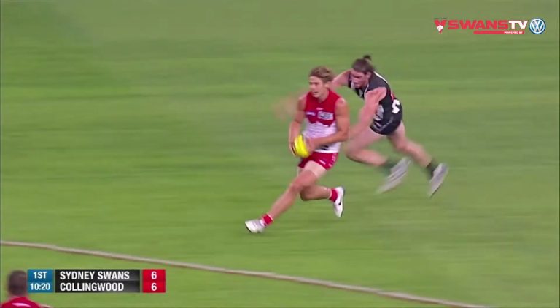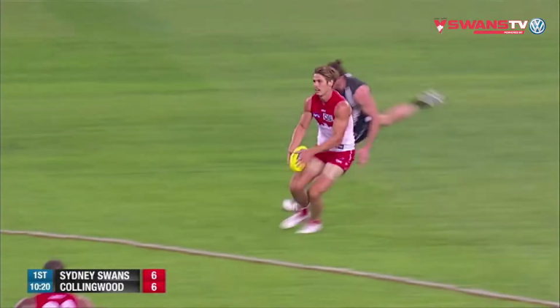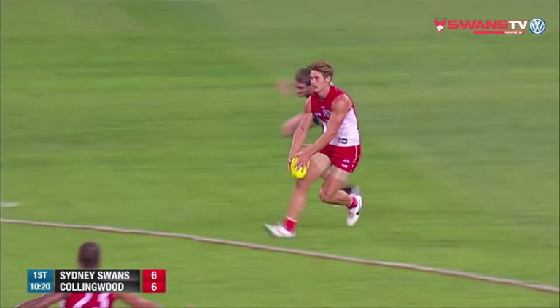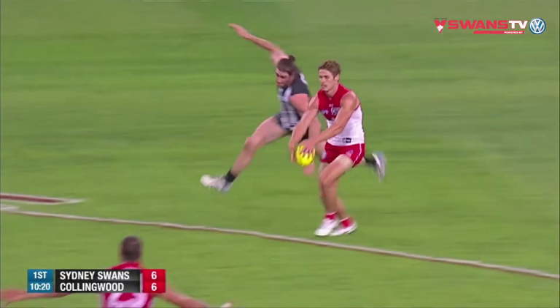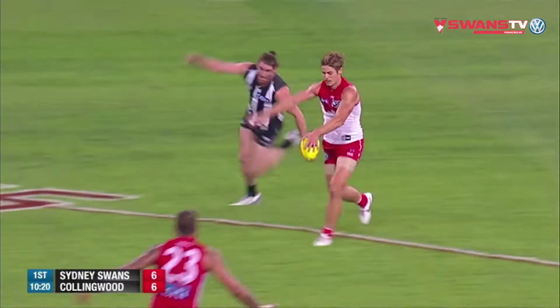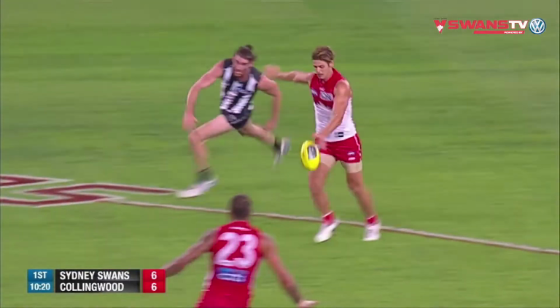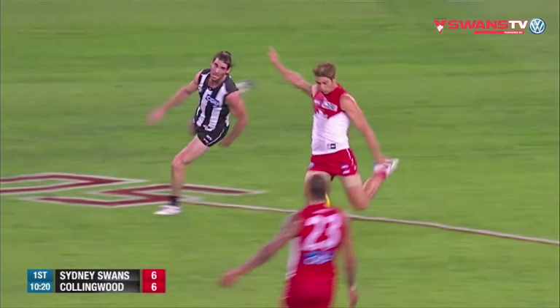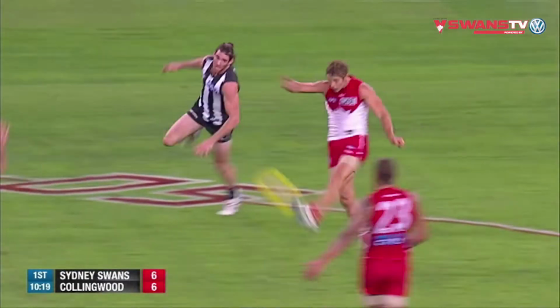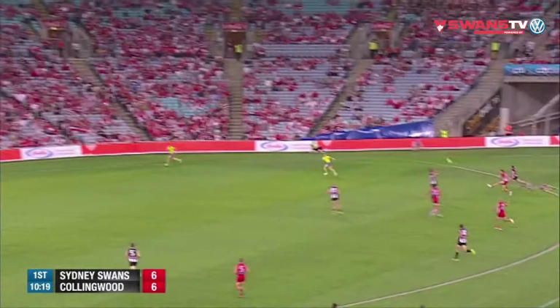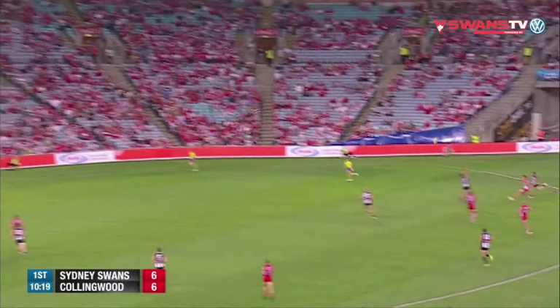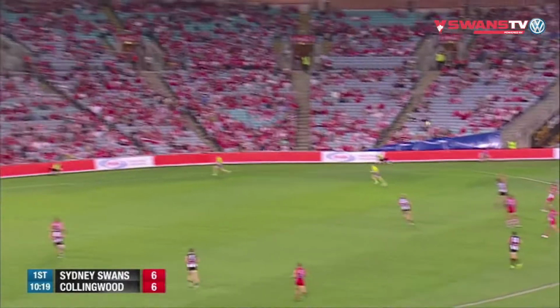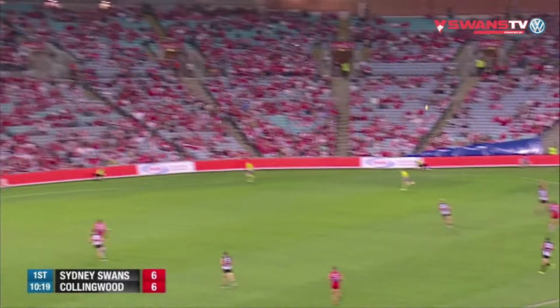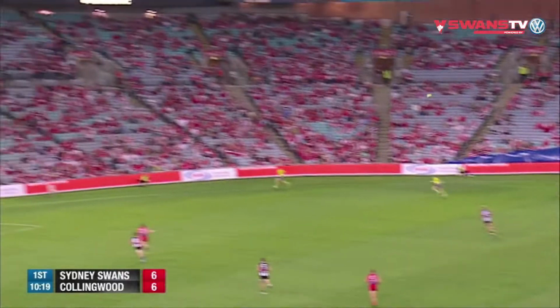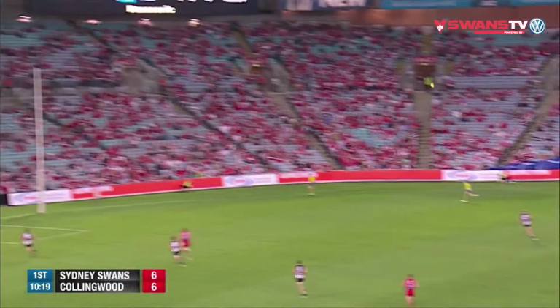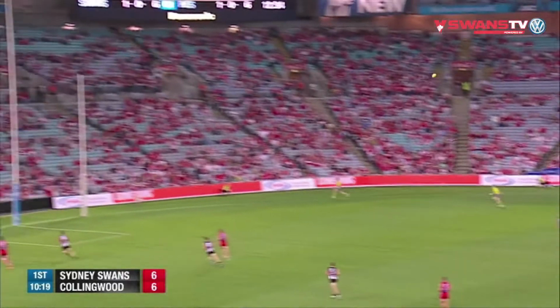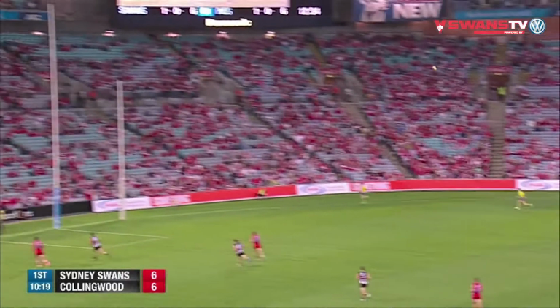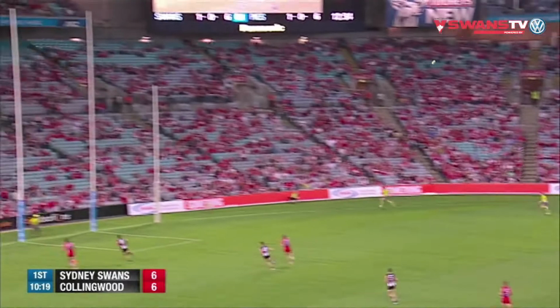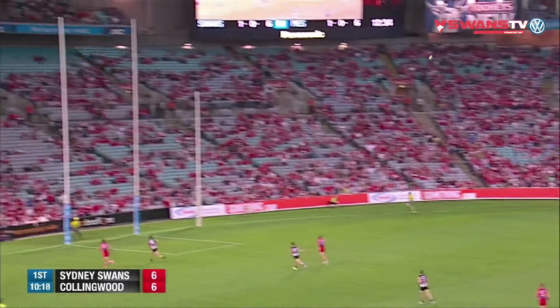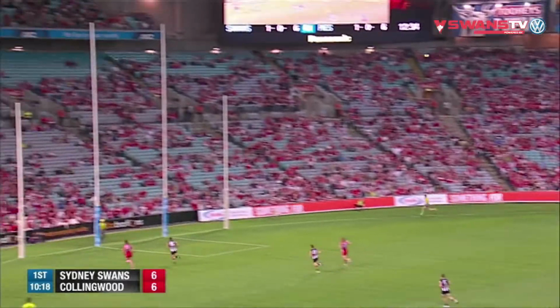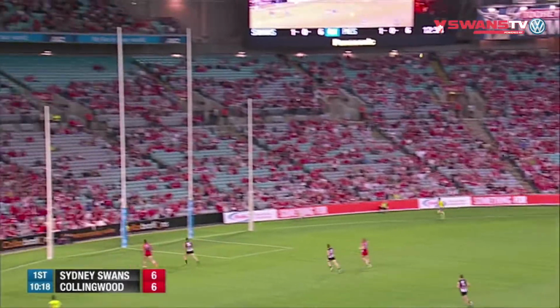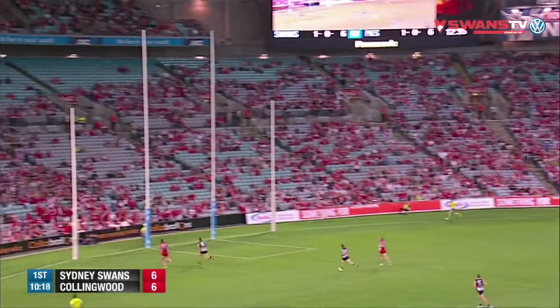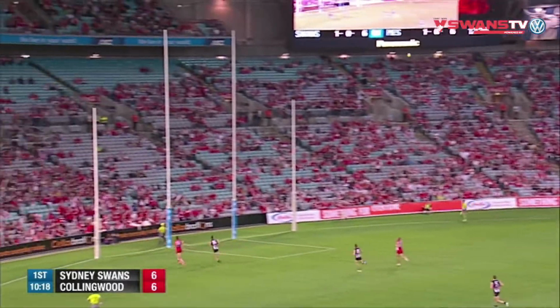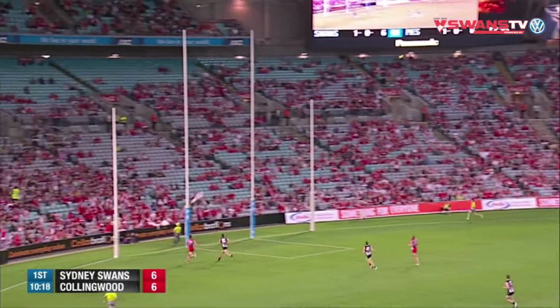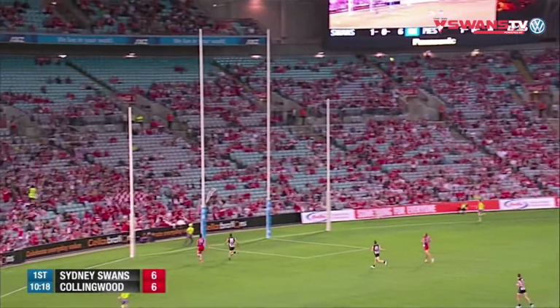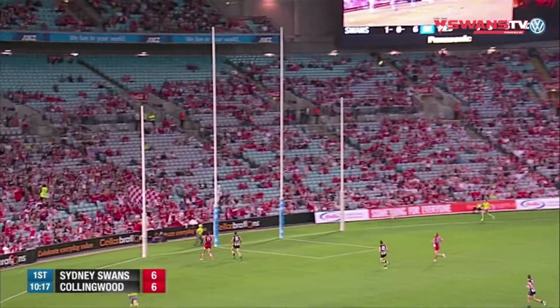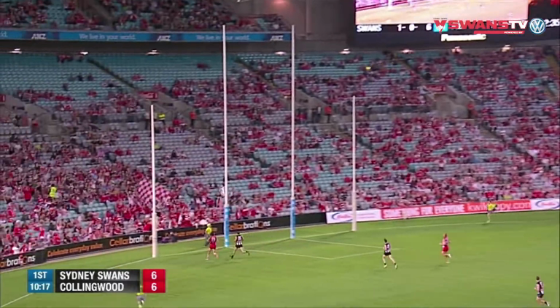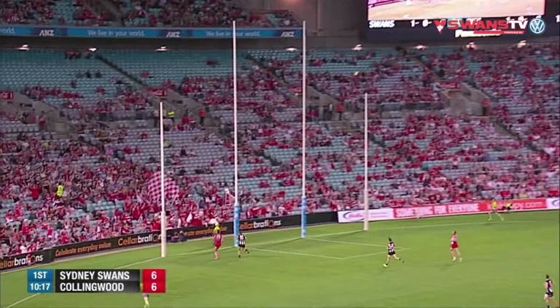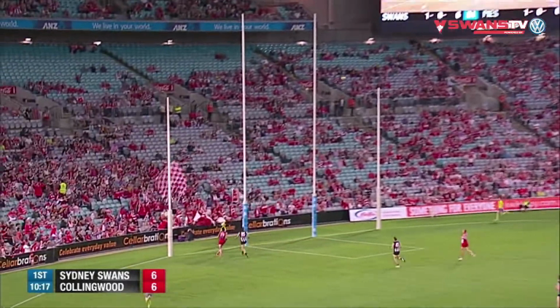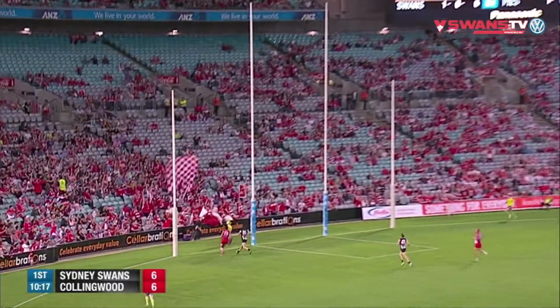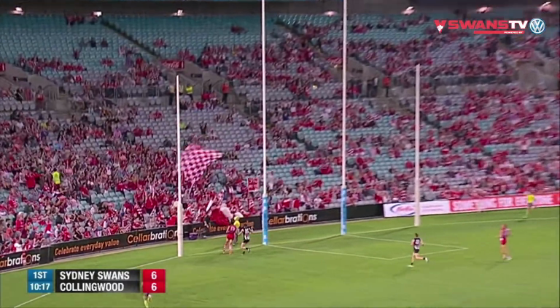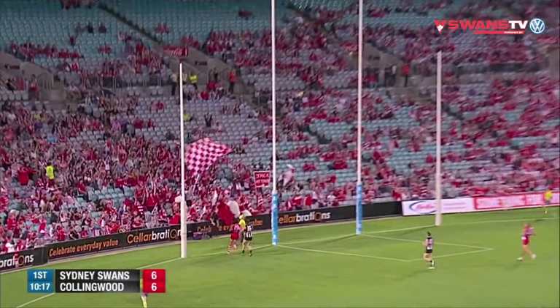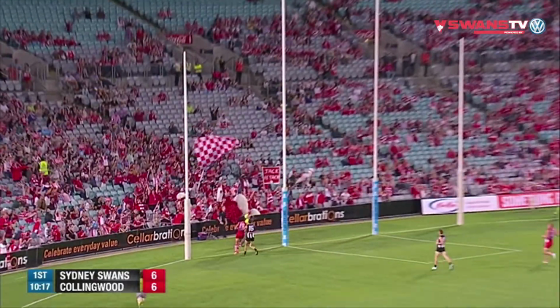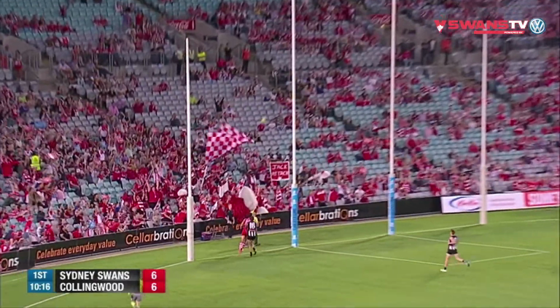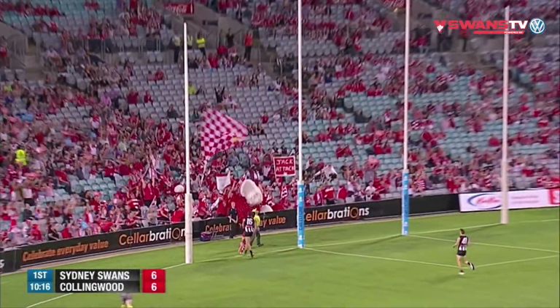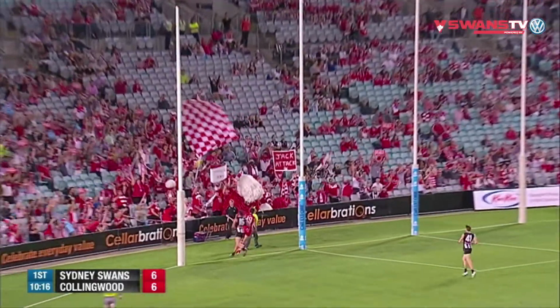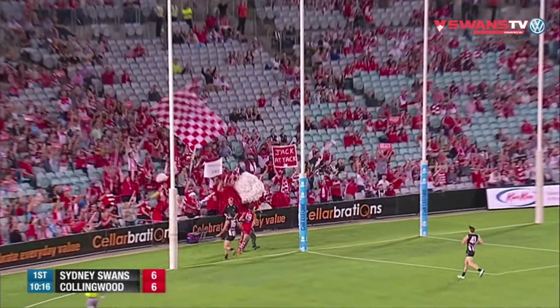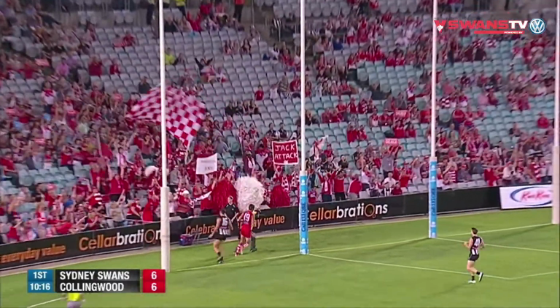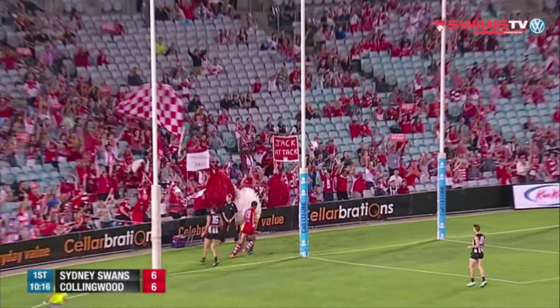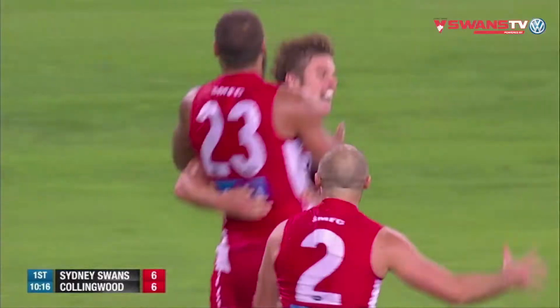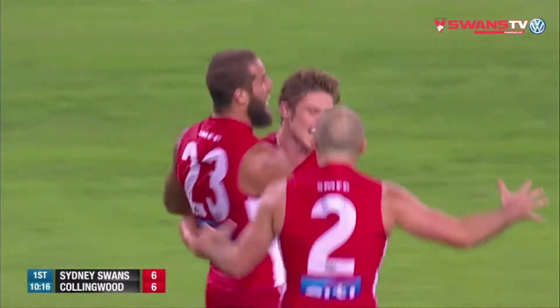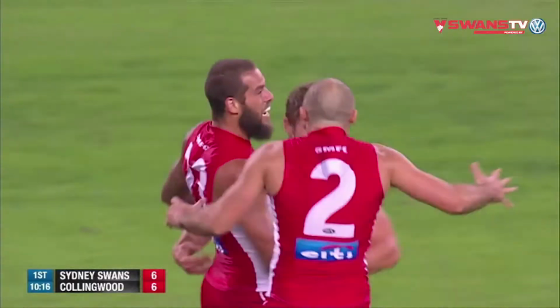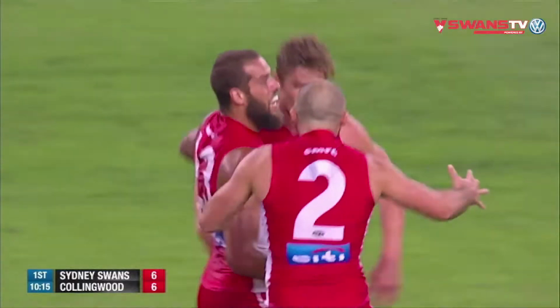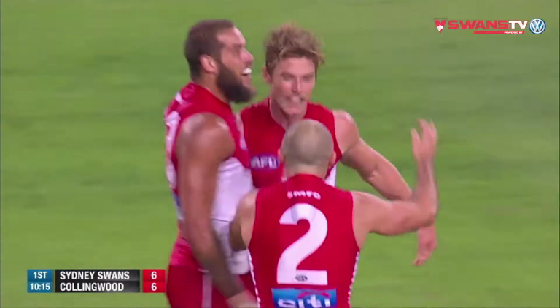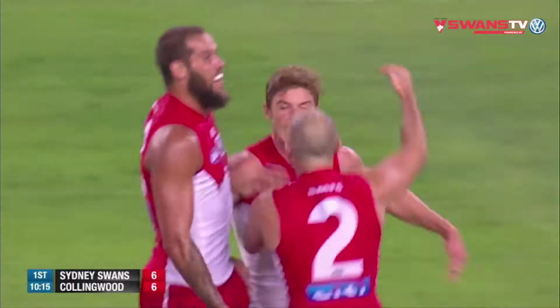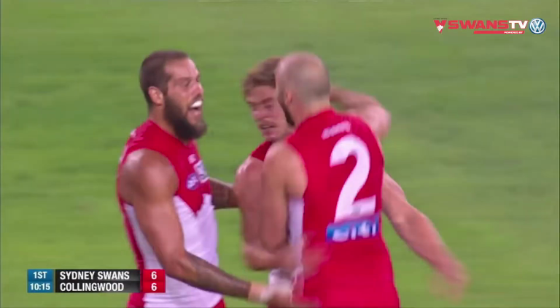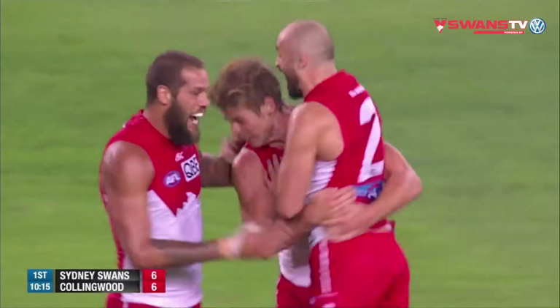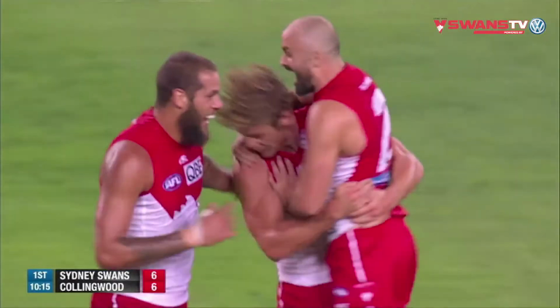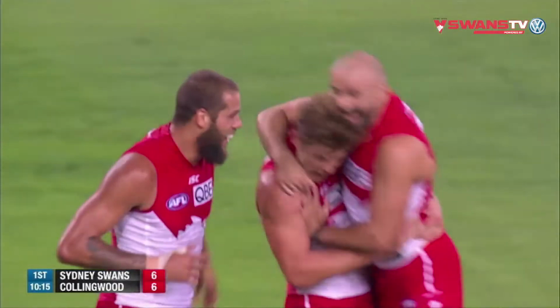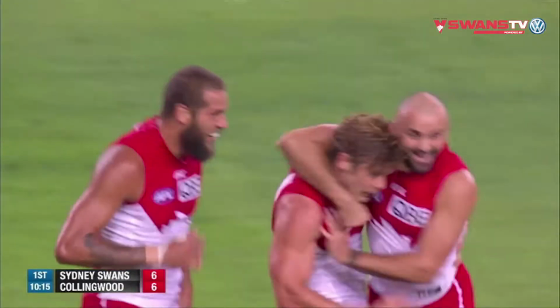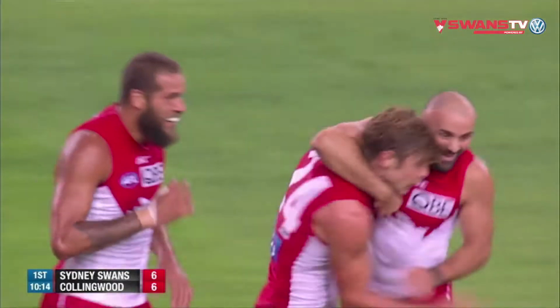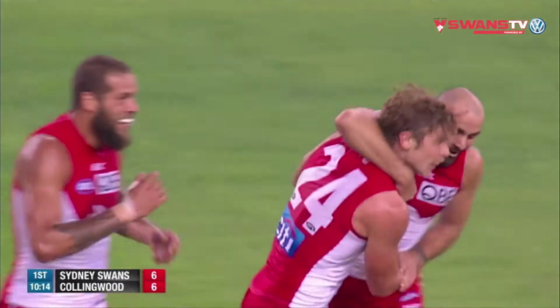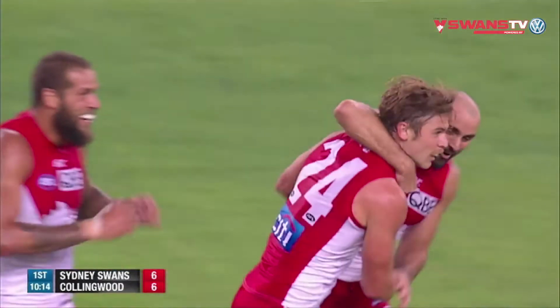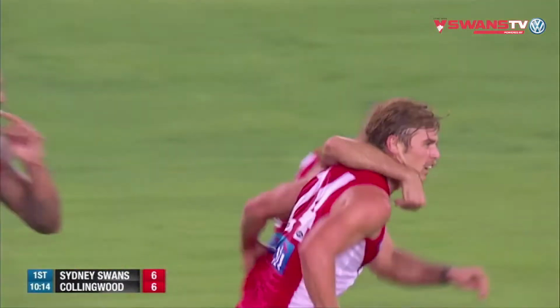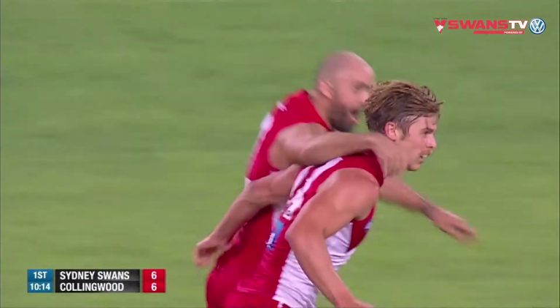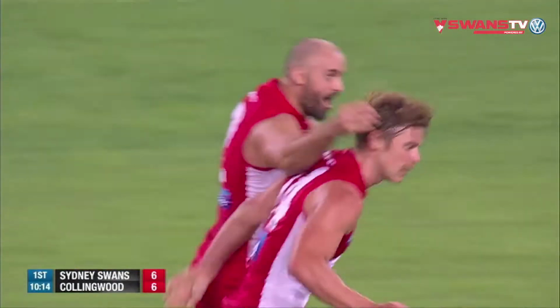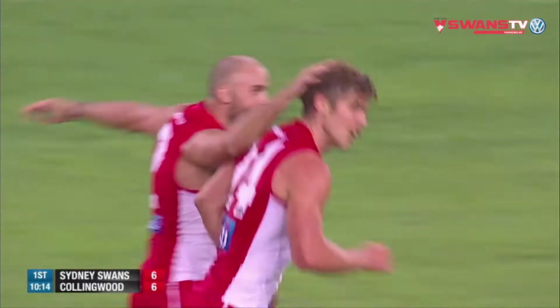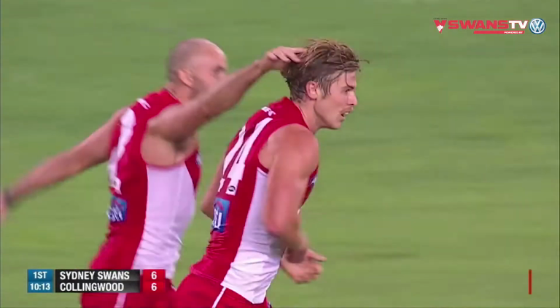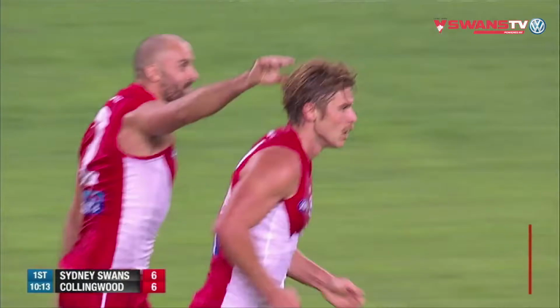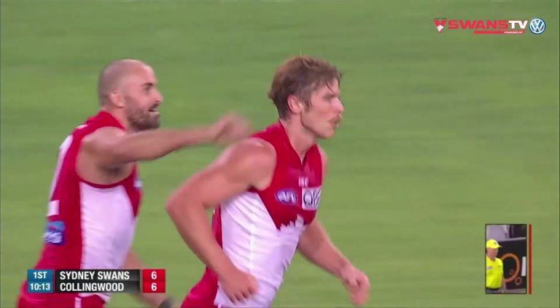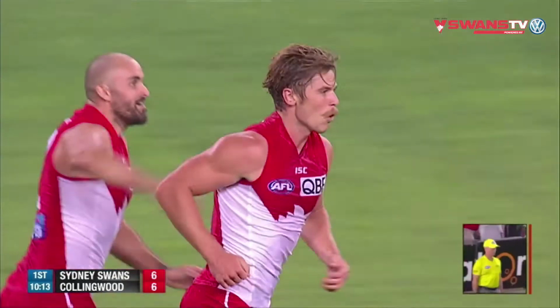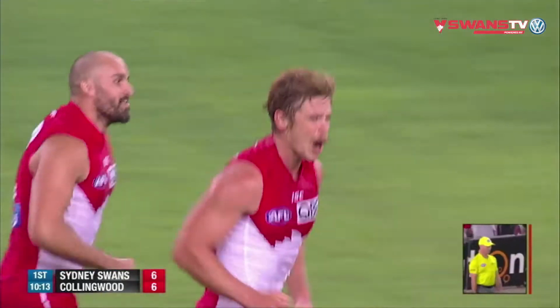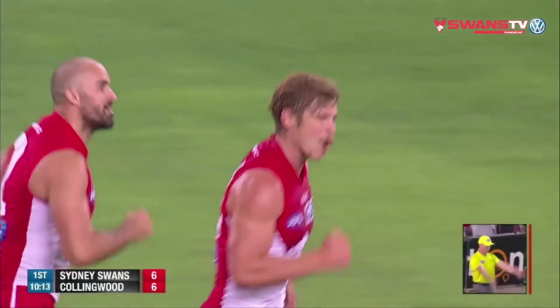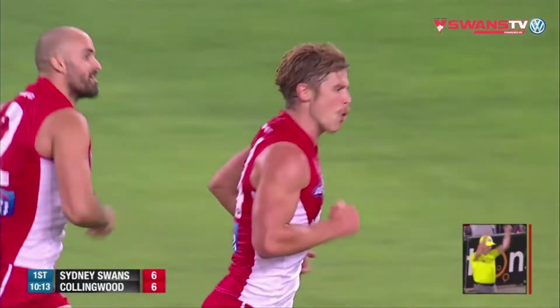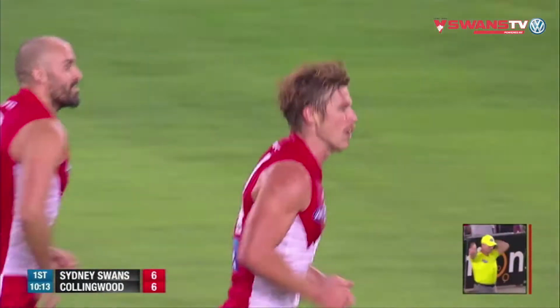Rampe takes them on, steps on the gas, gets to his left side. Good kick — that's Sydney at their best.